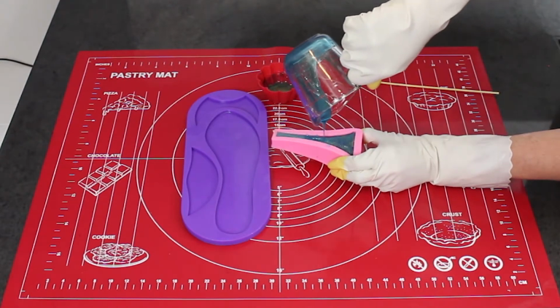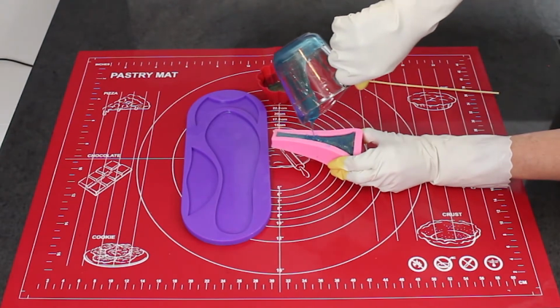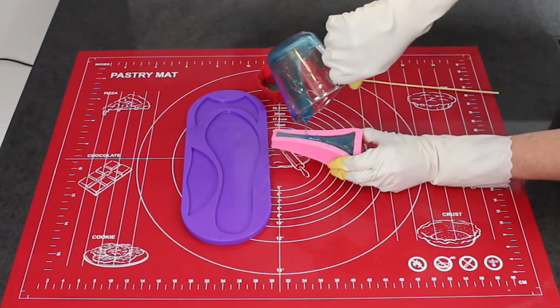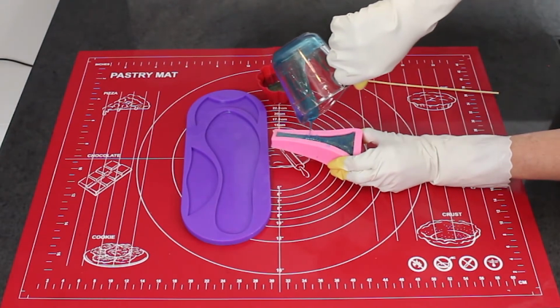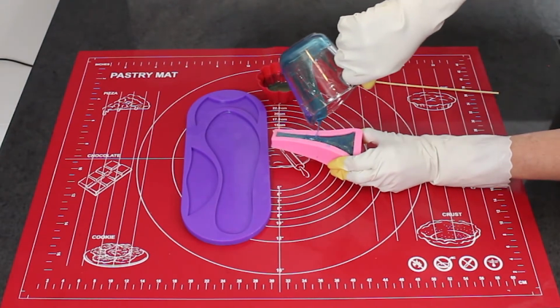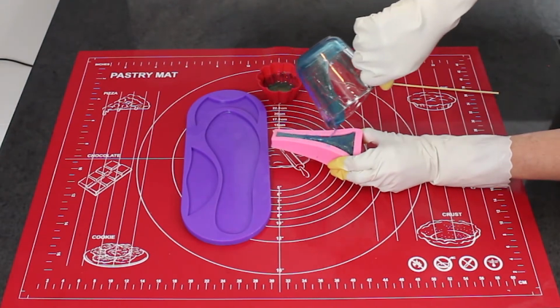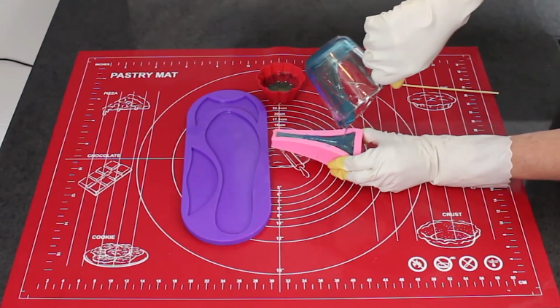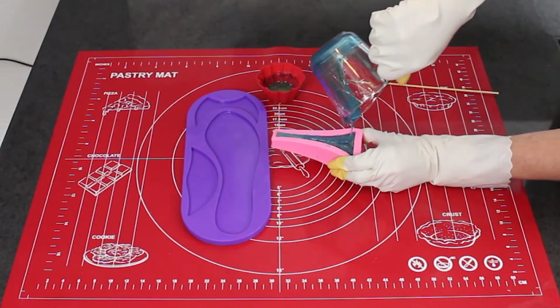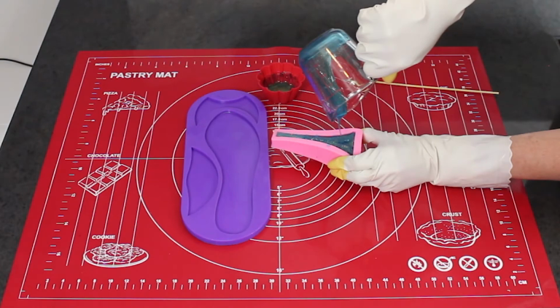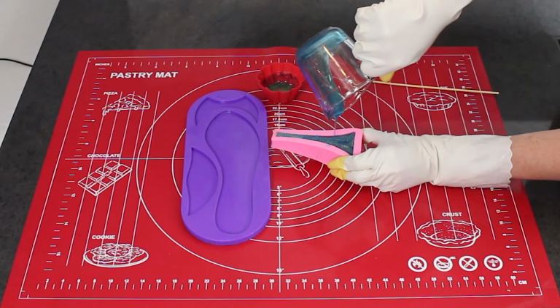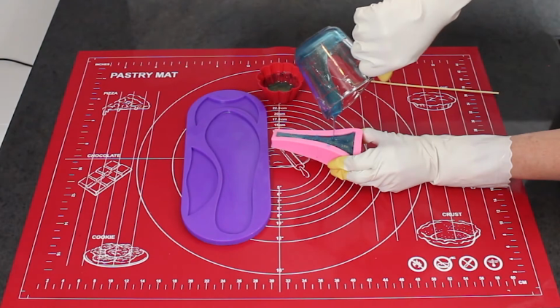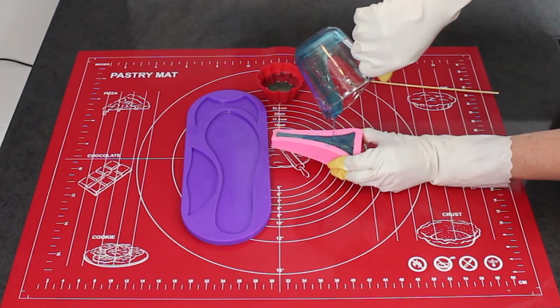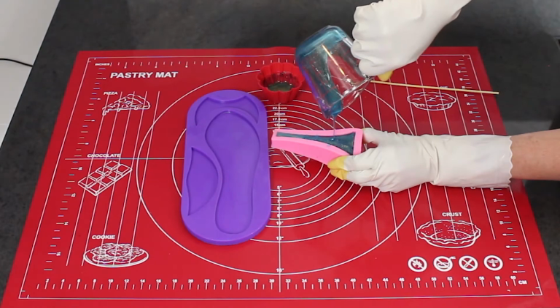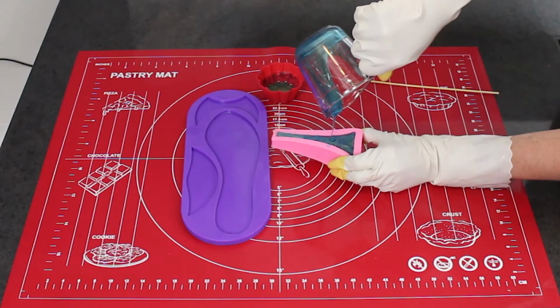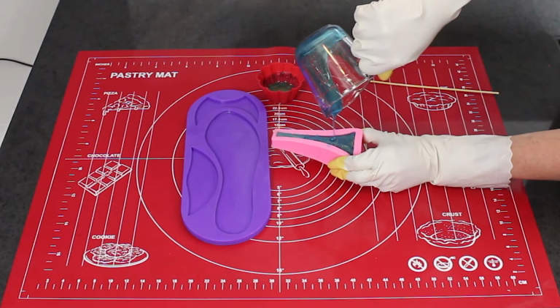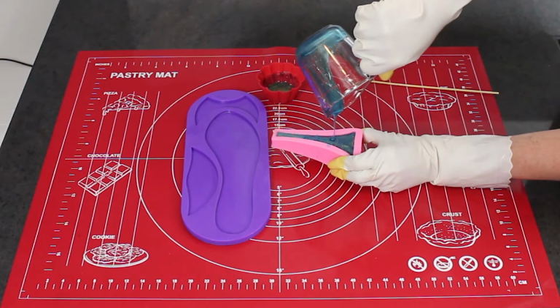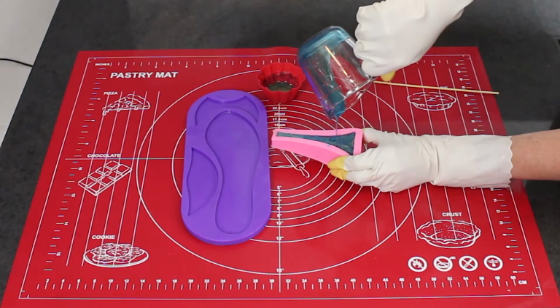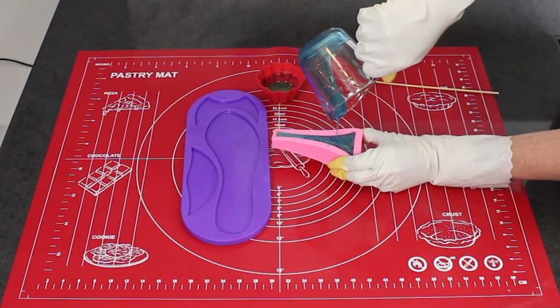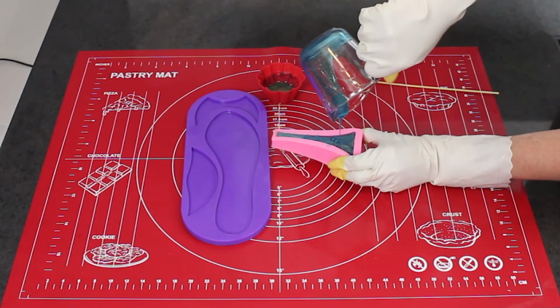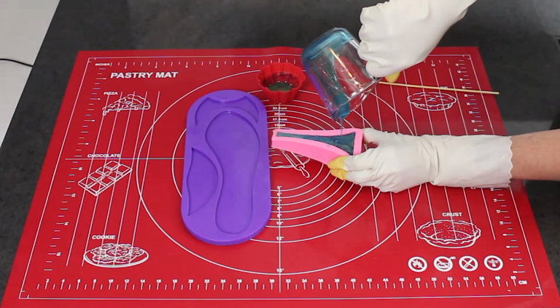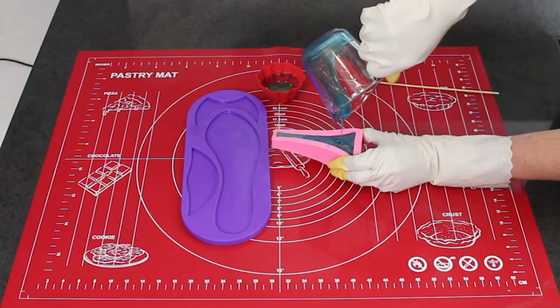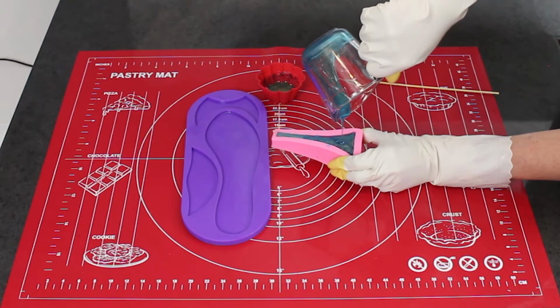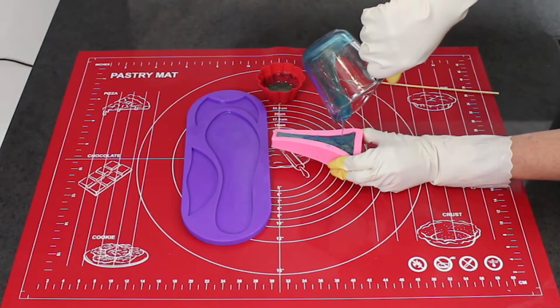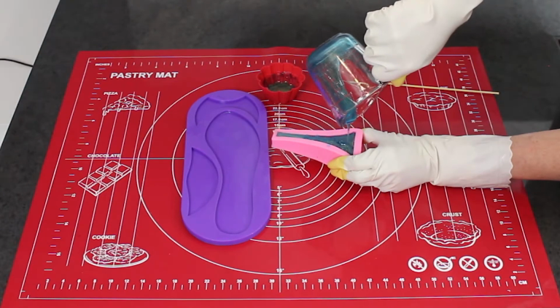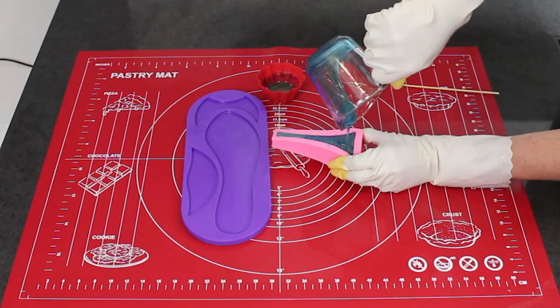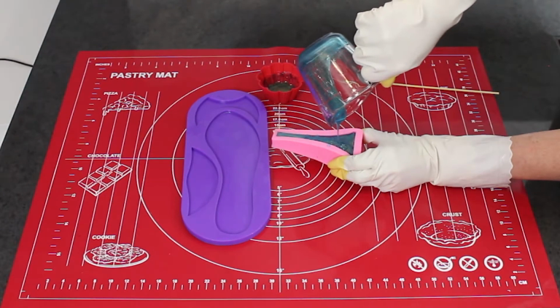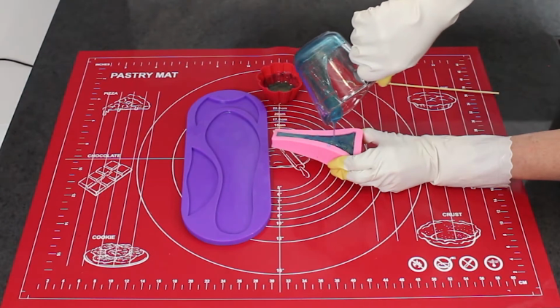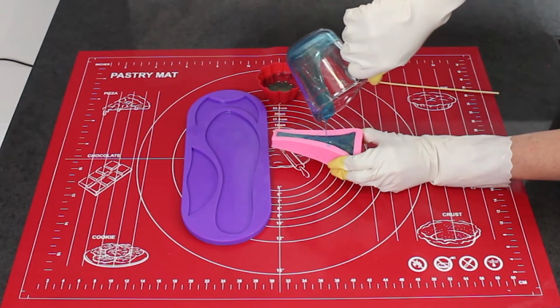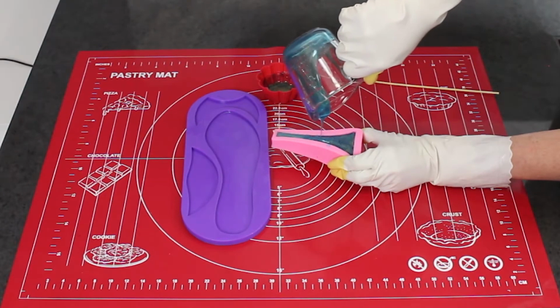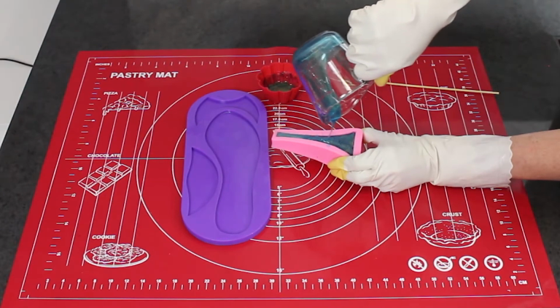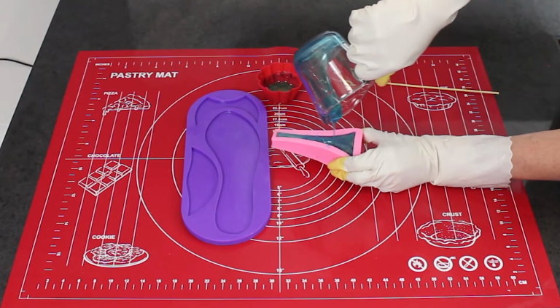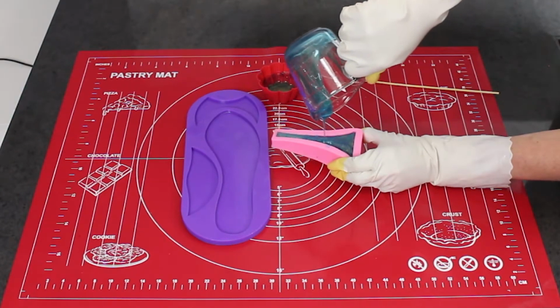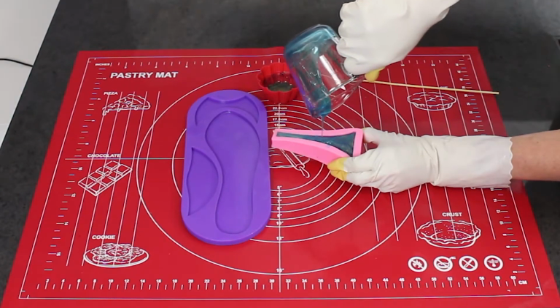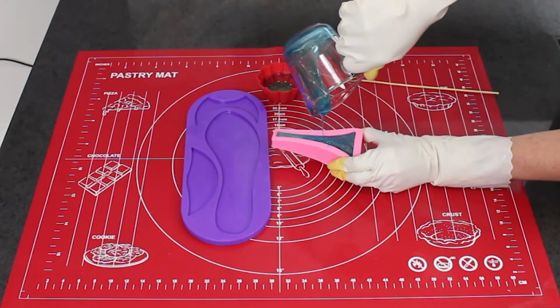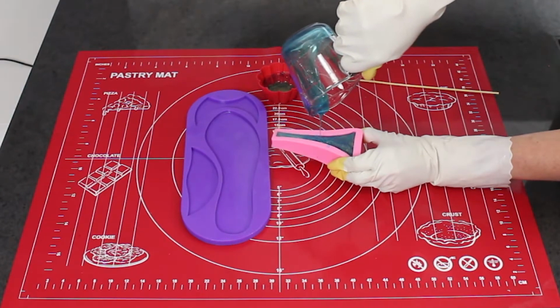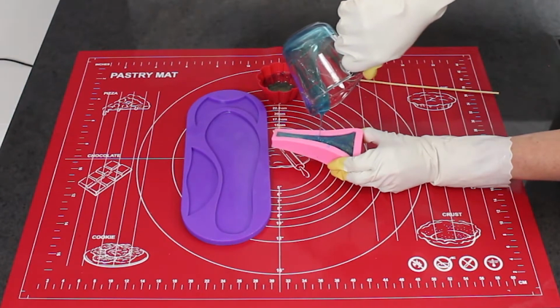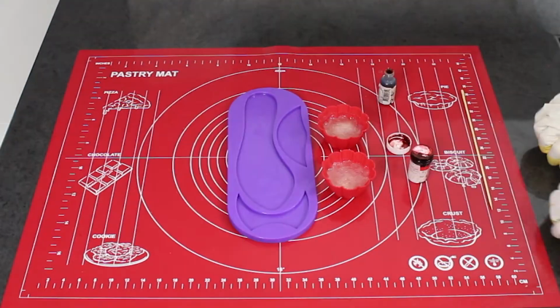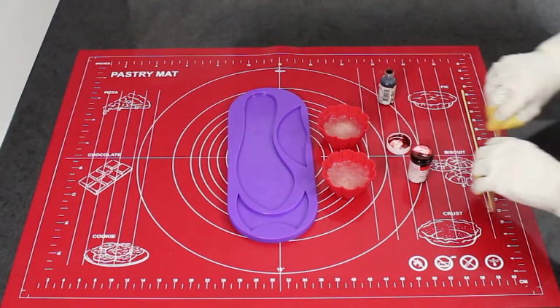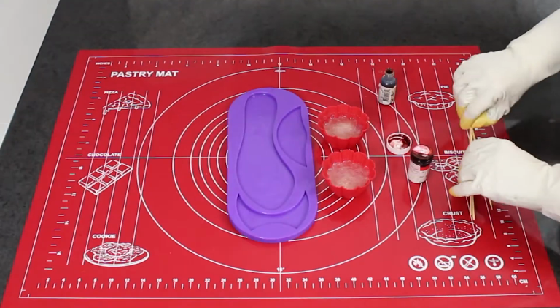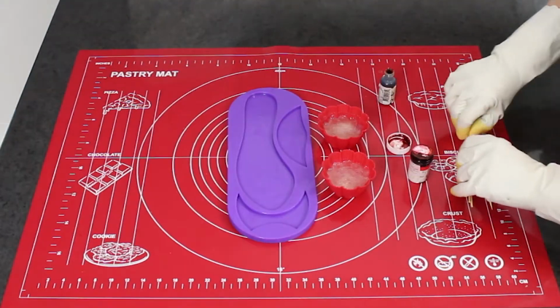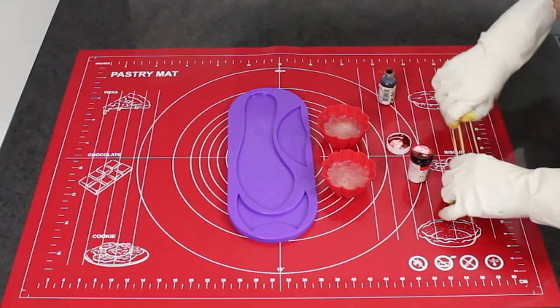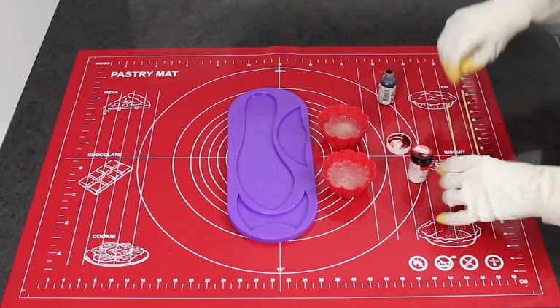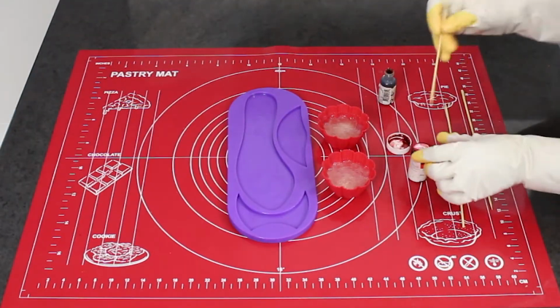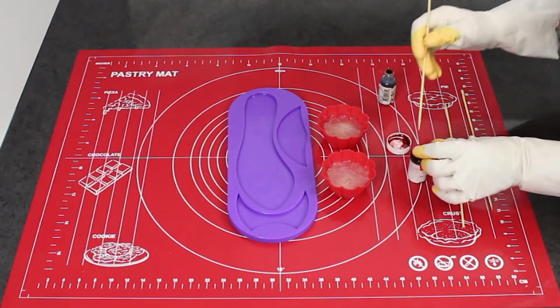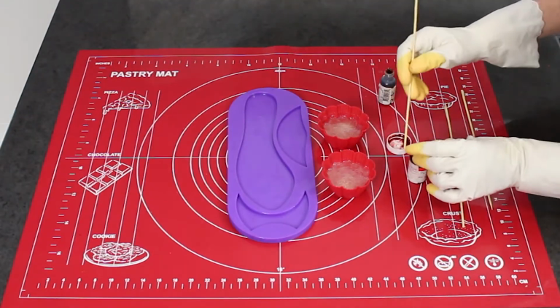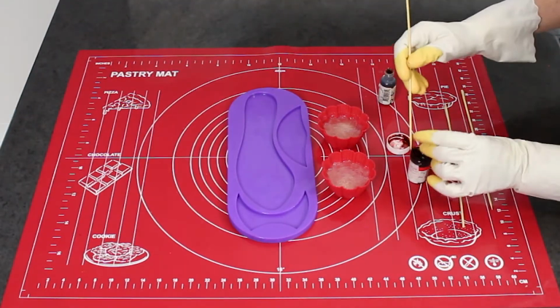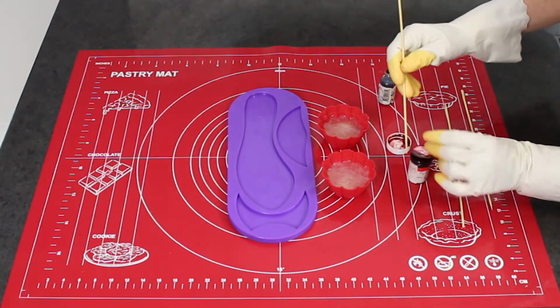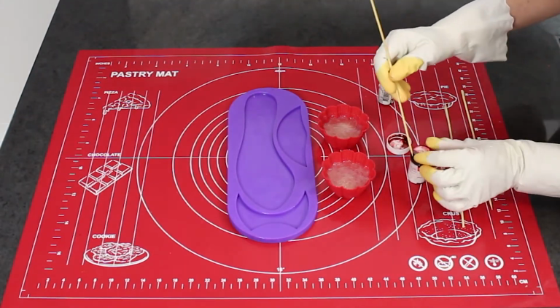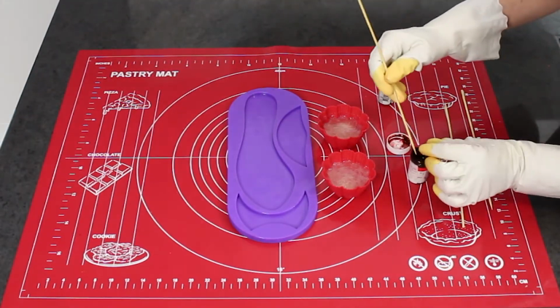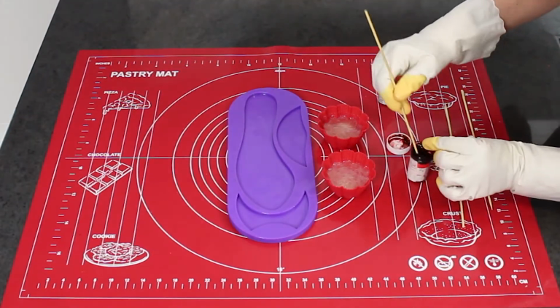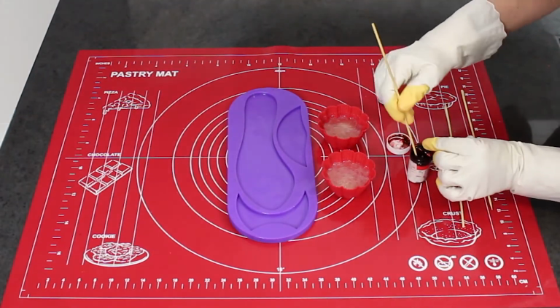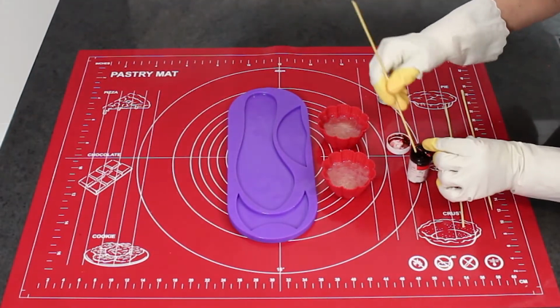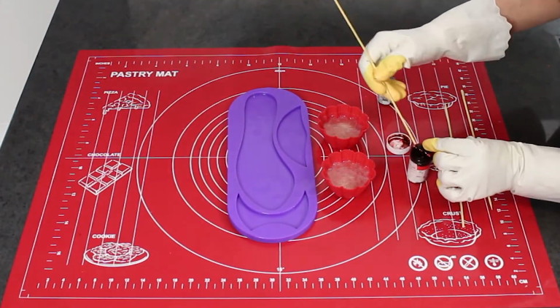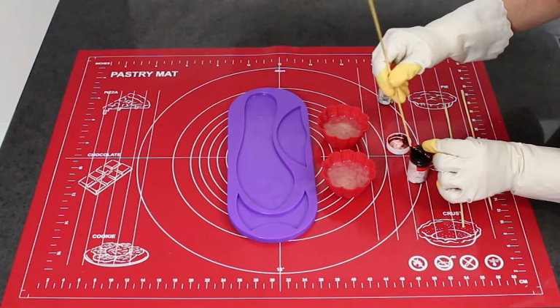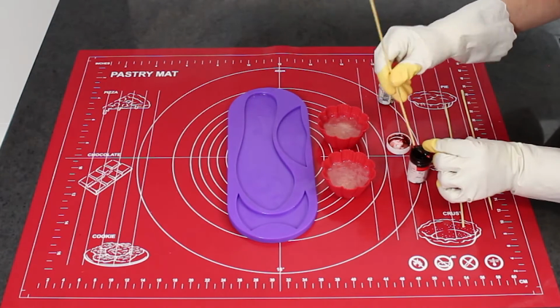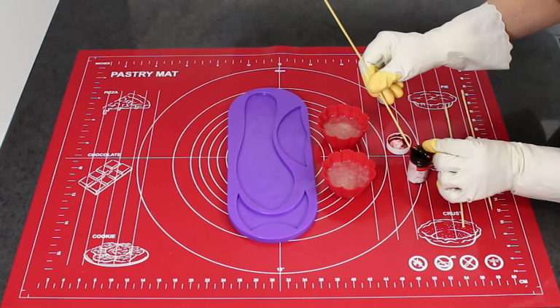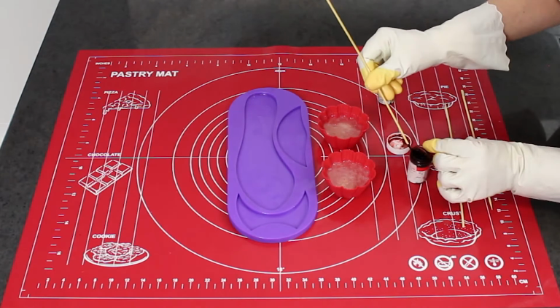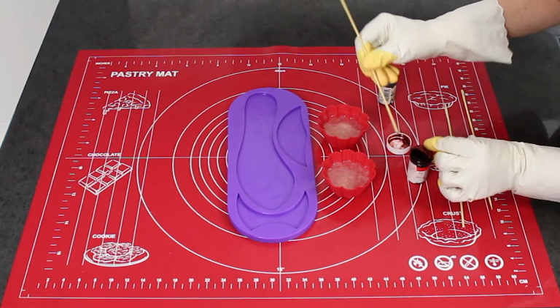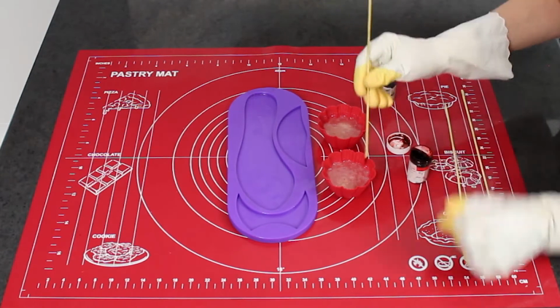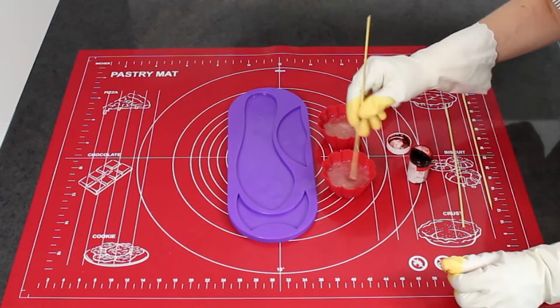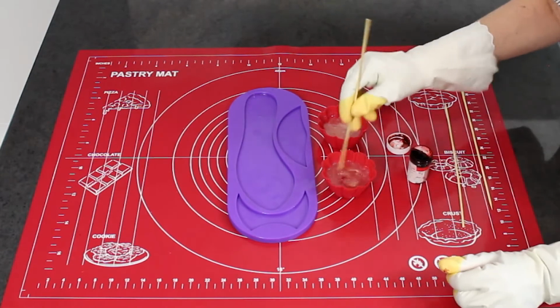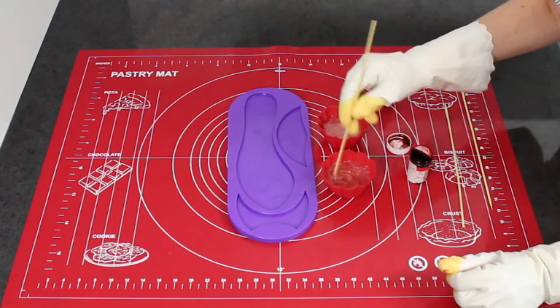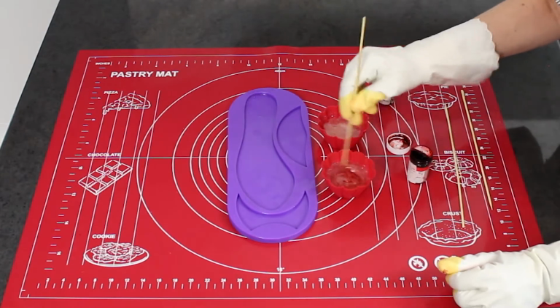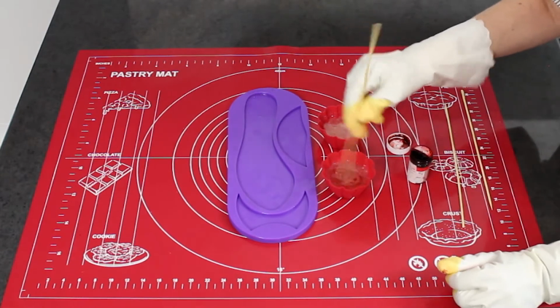I place my heel mould in the freezer for about 30 to 40 minutes to harden, but you can put it in the fridge — it will just take longer to harden.